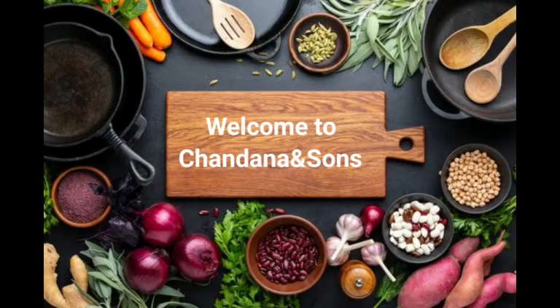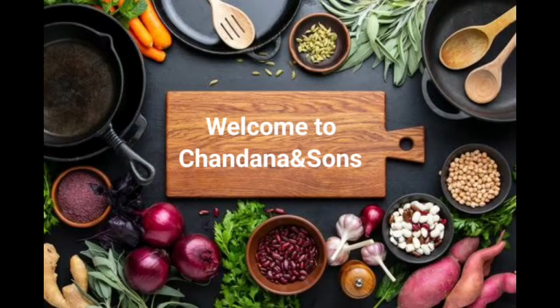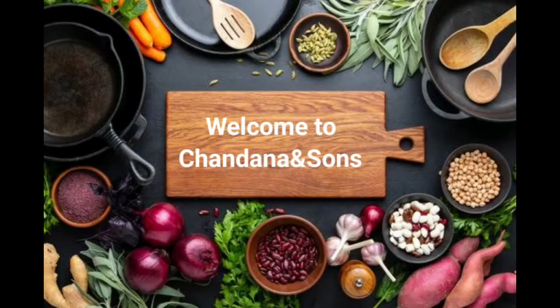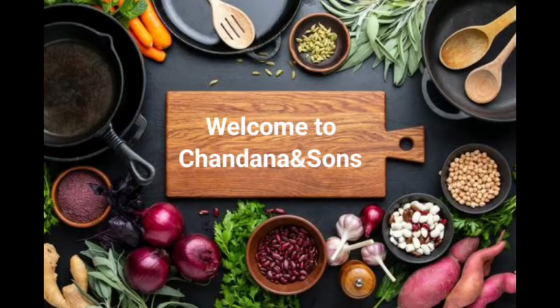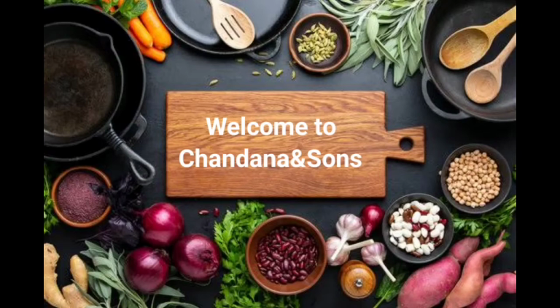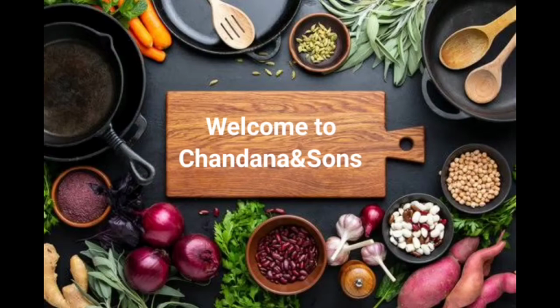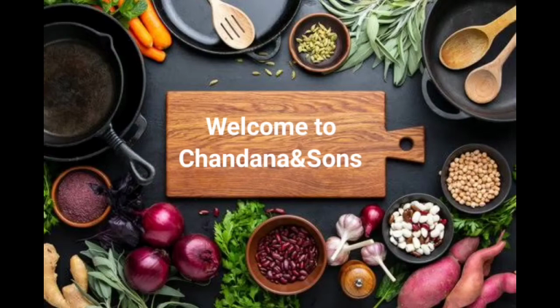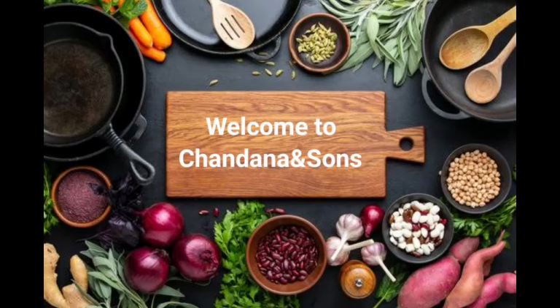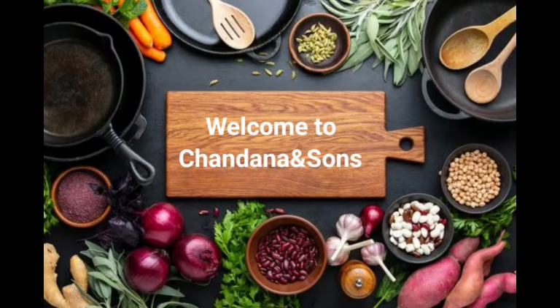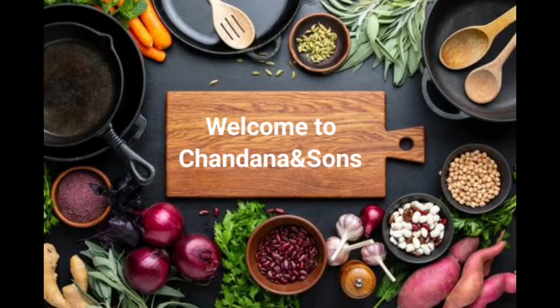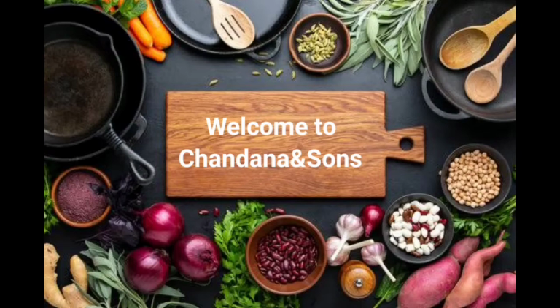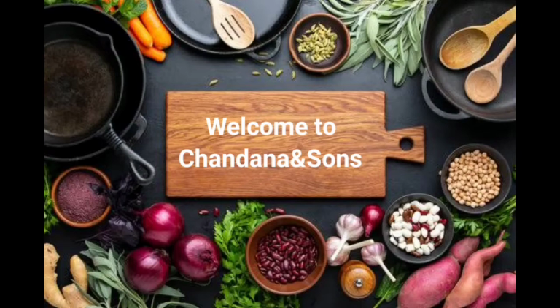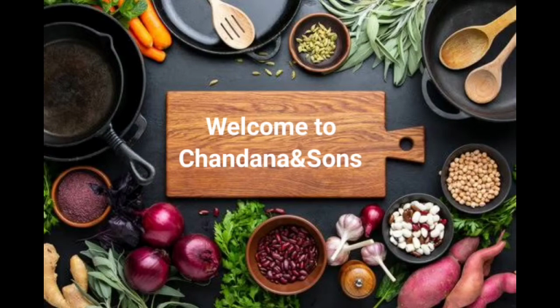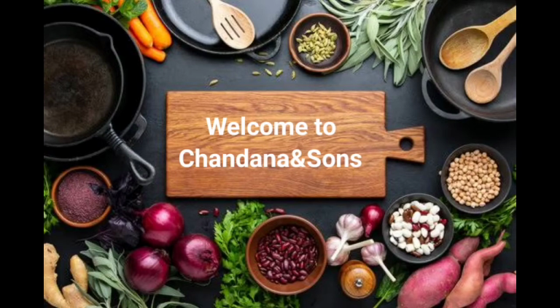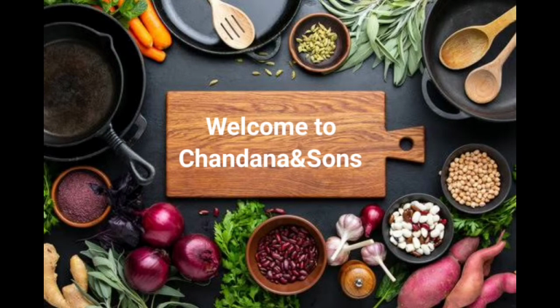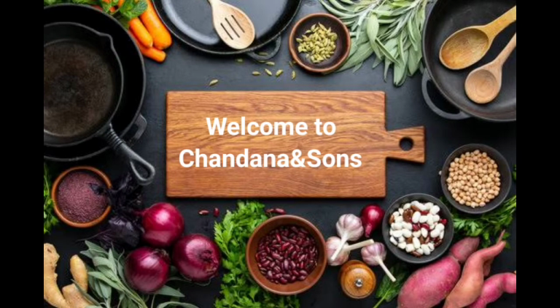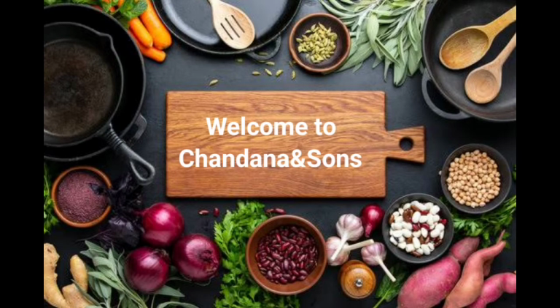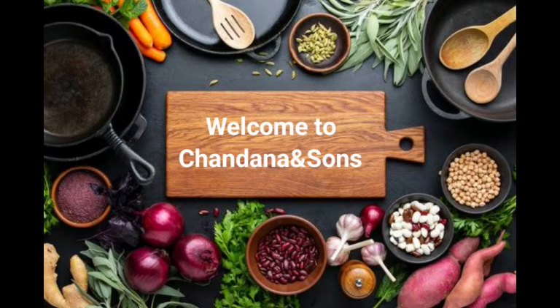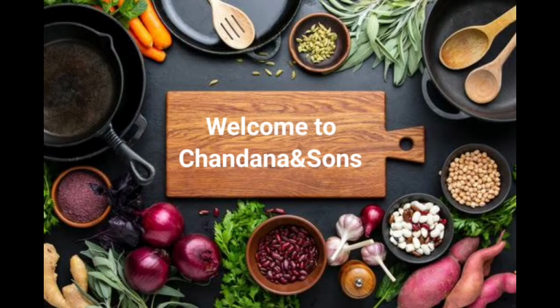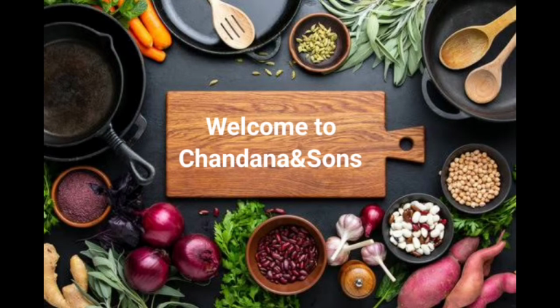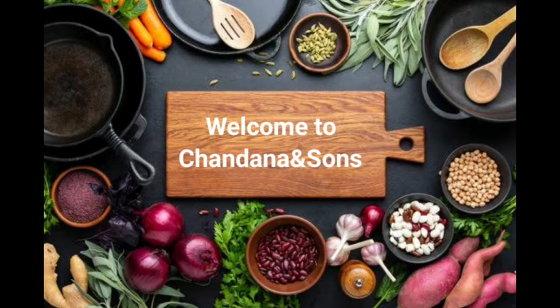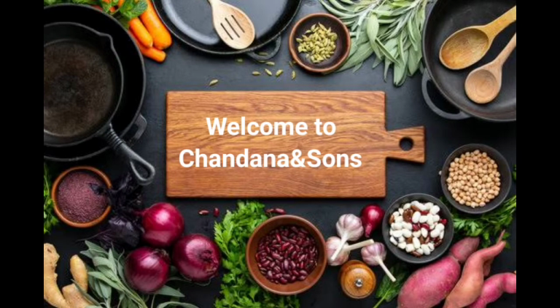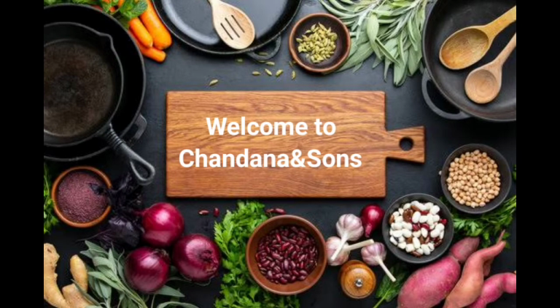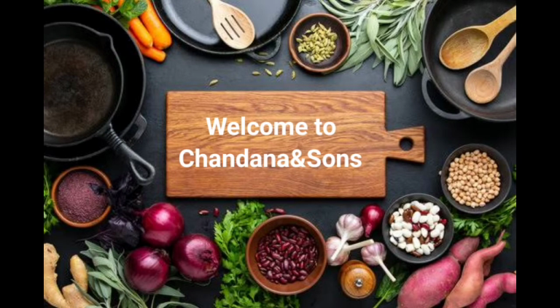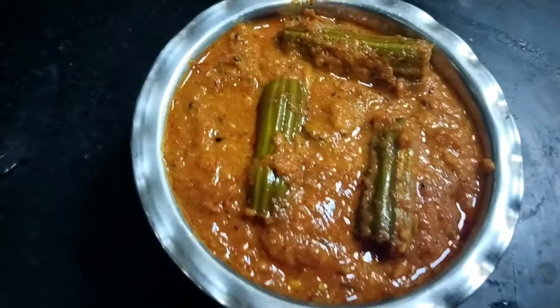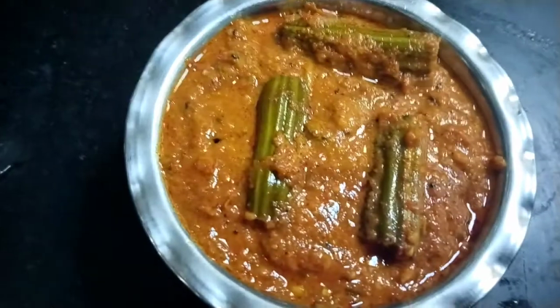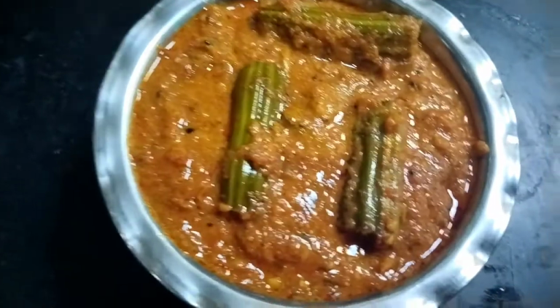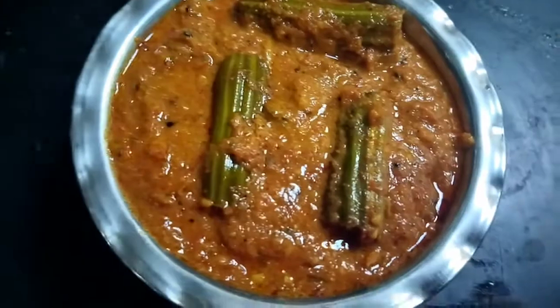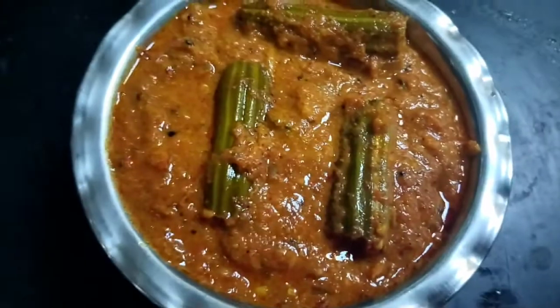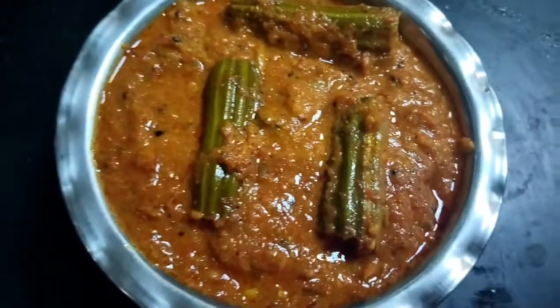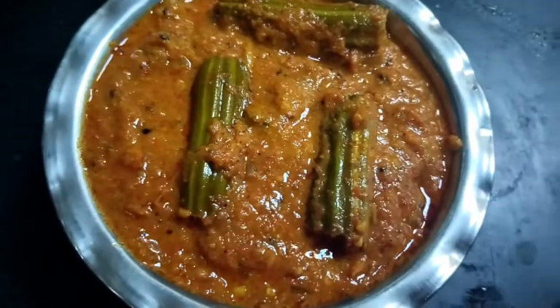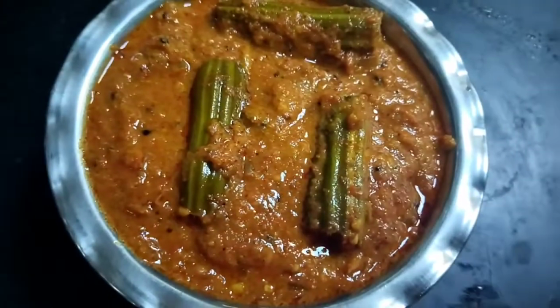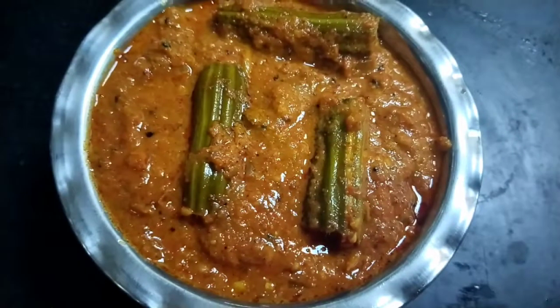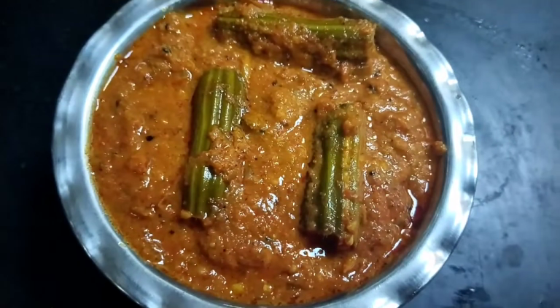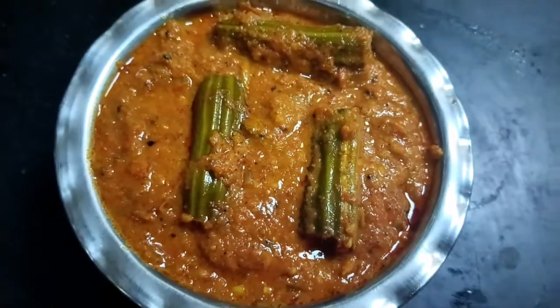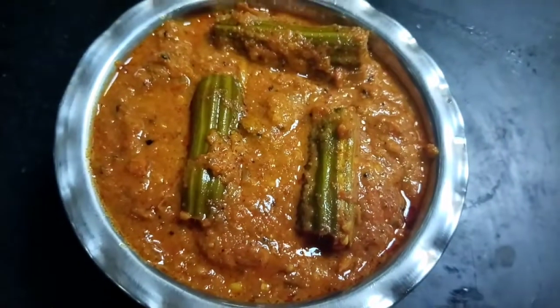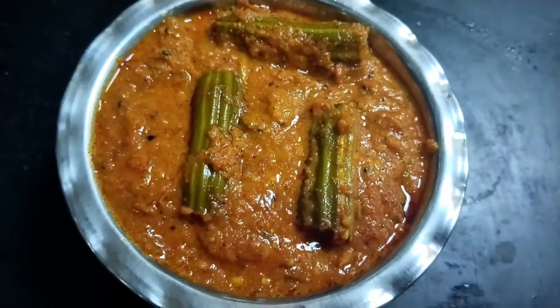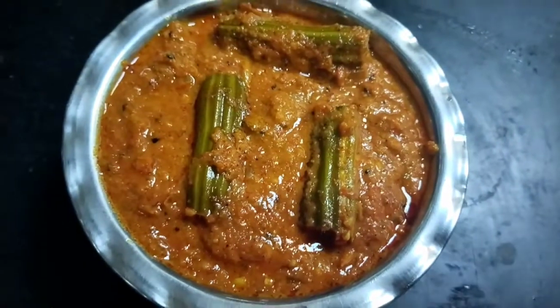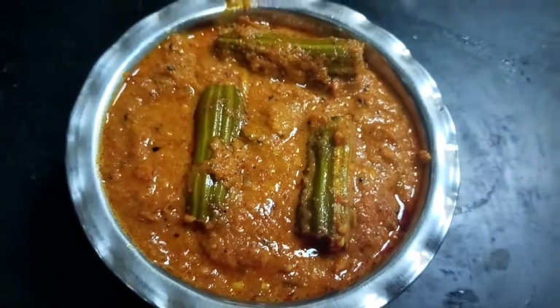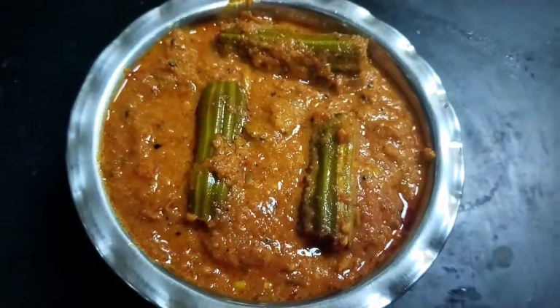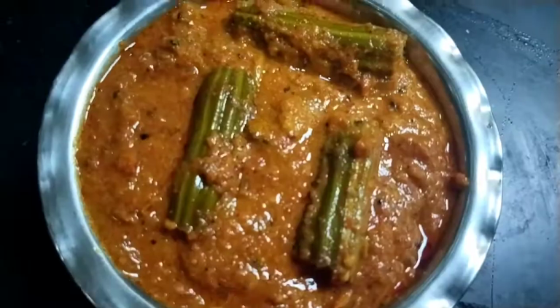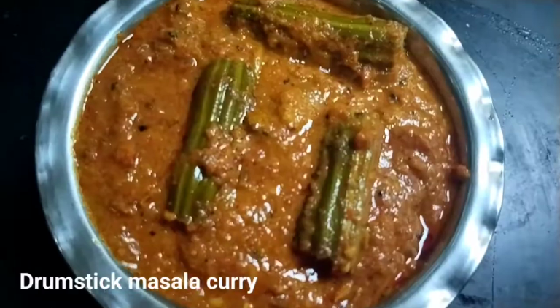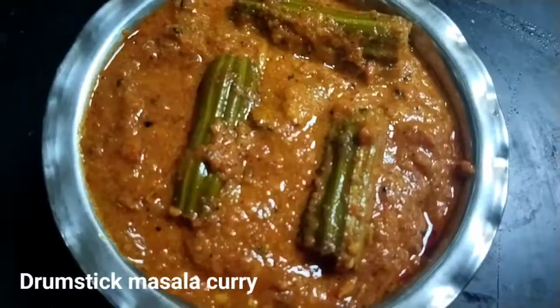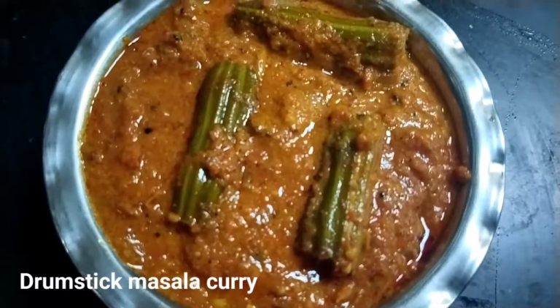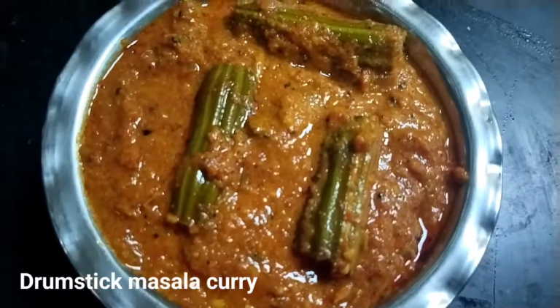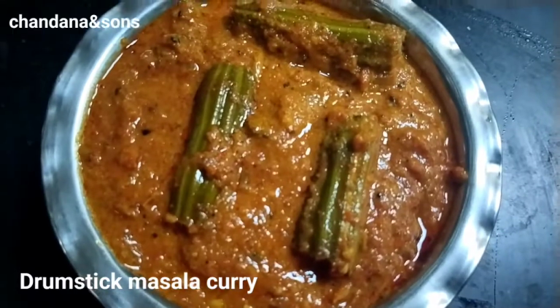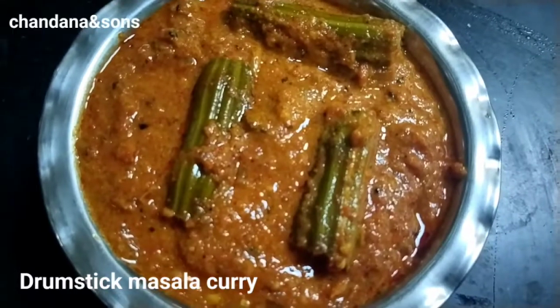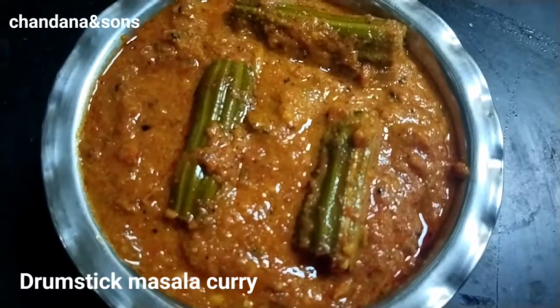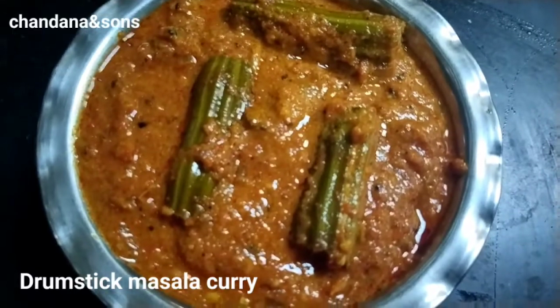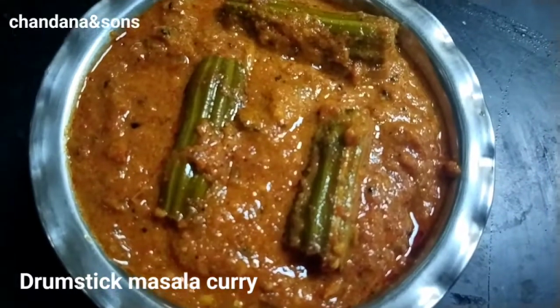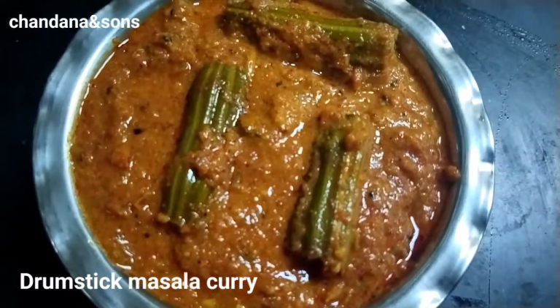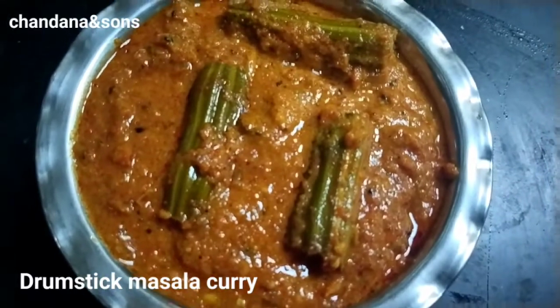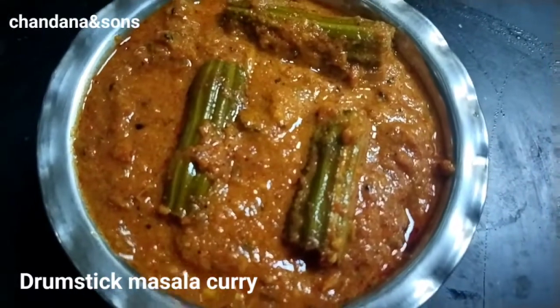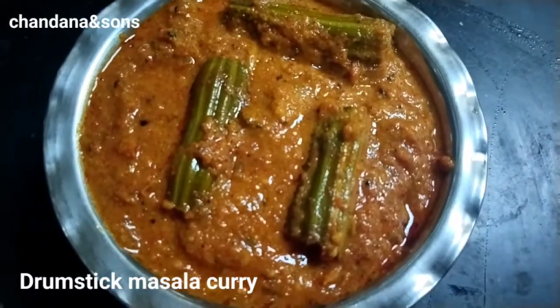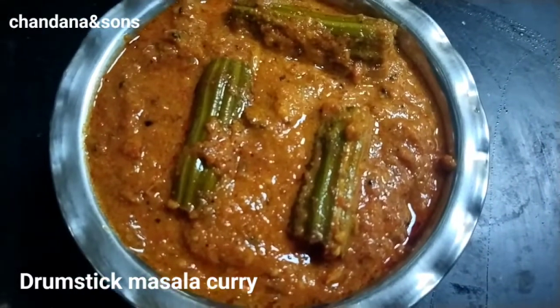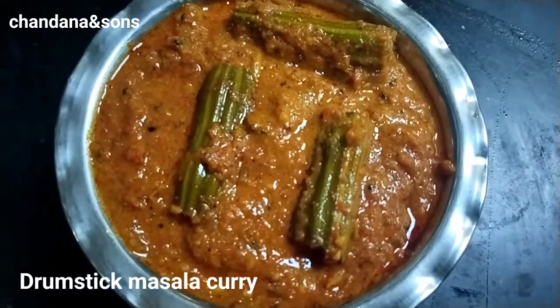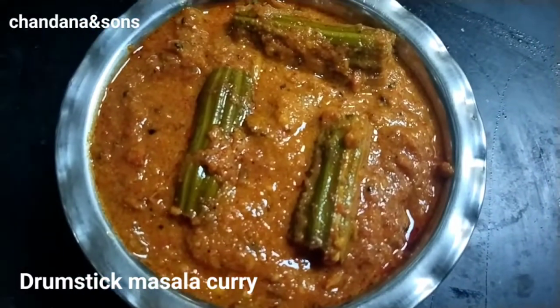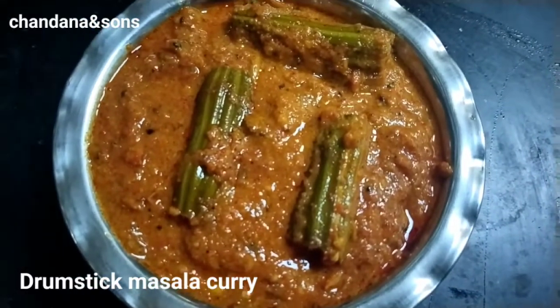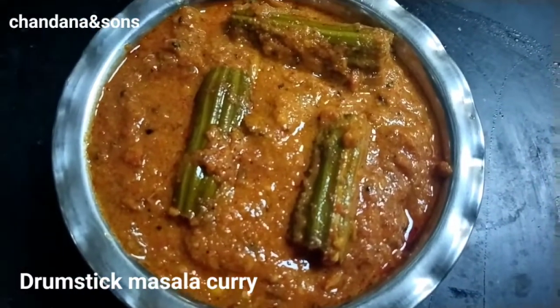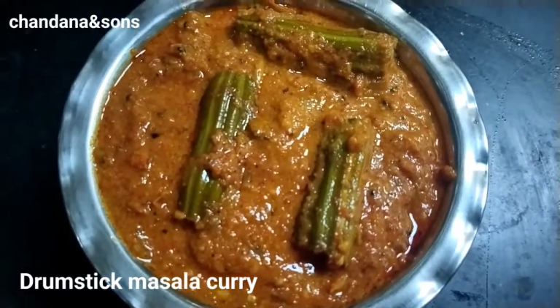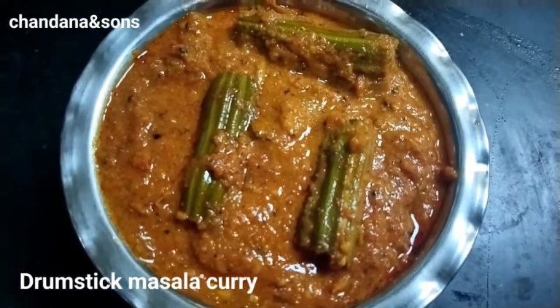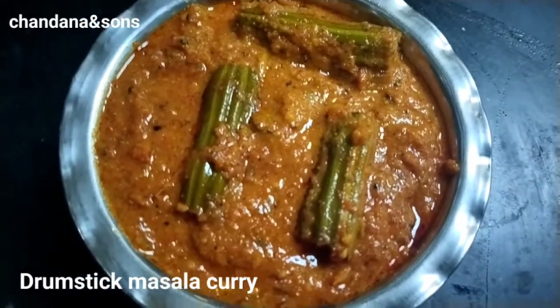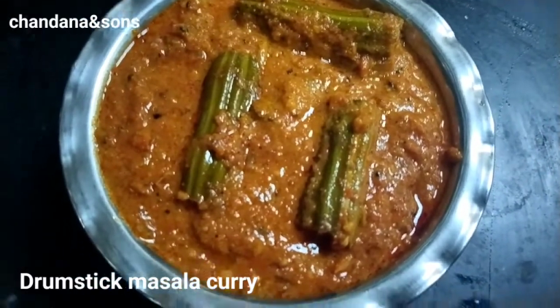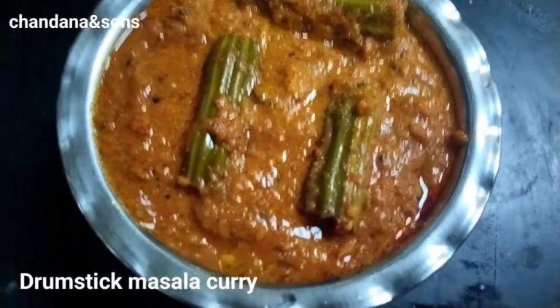Hello friends! Welcome back to our channel! I always wanted to make an elephant in the cat style.